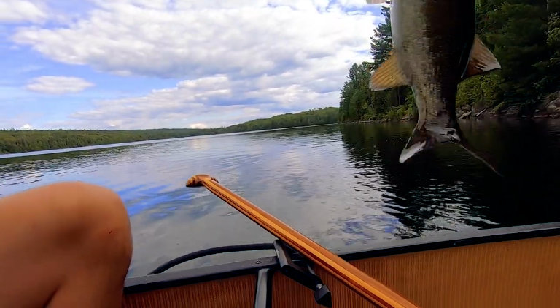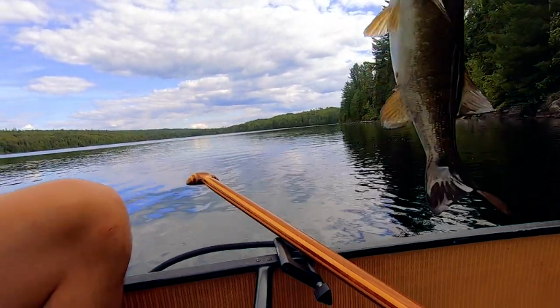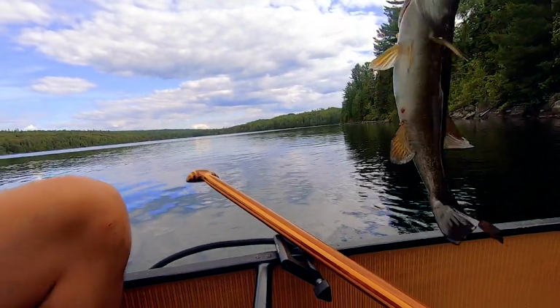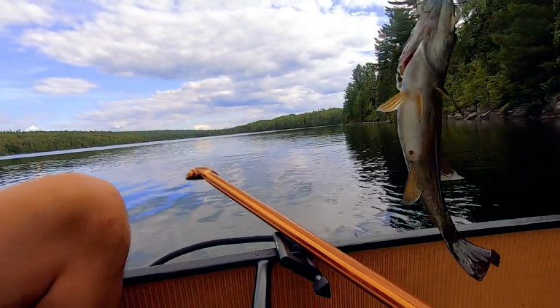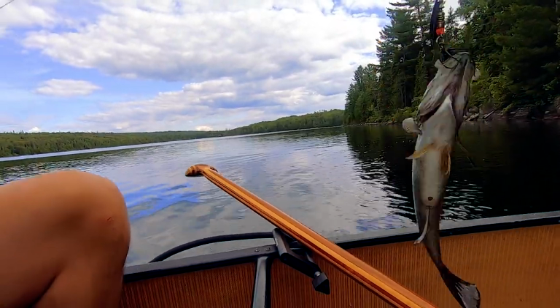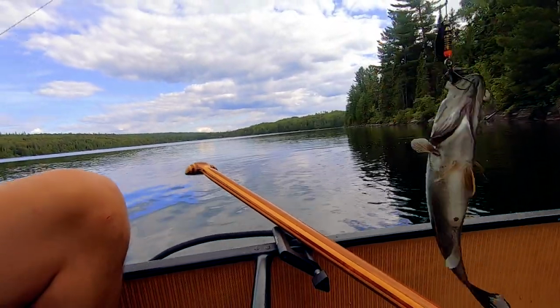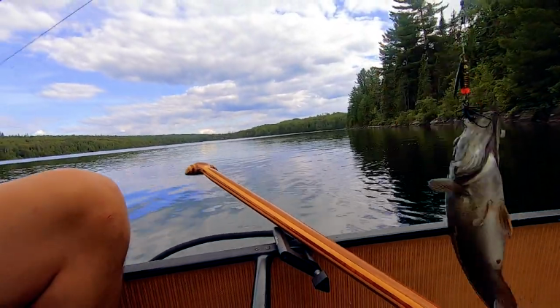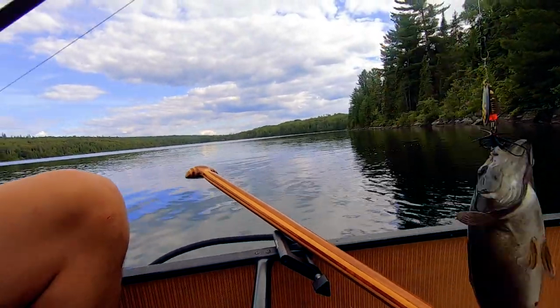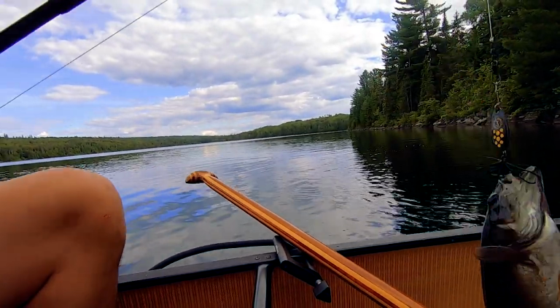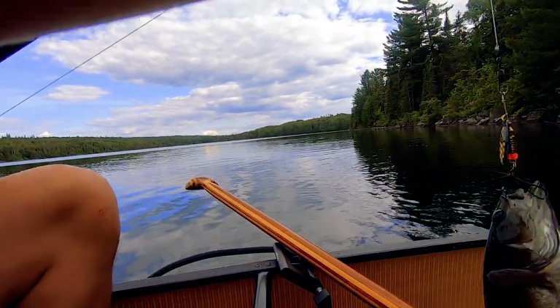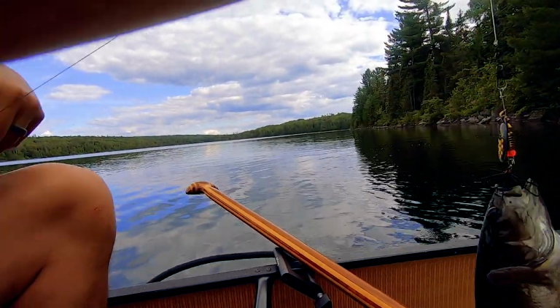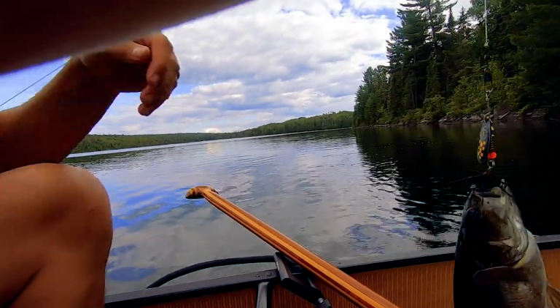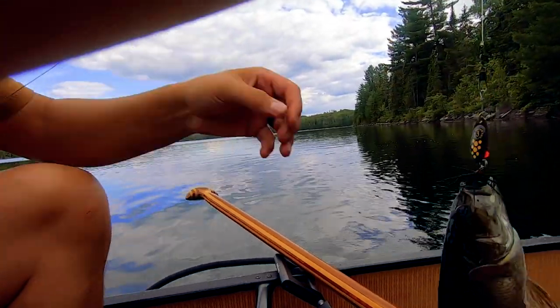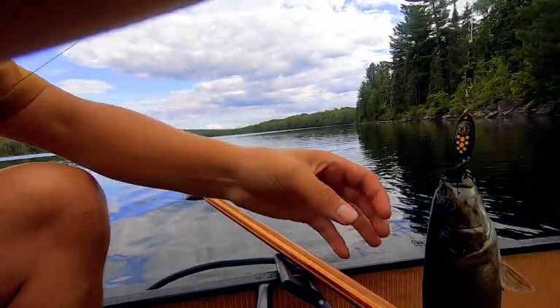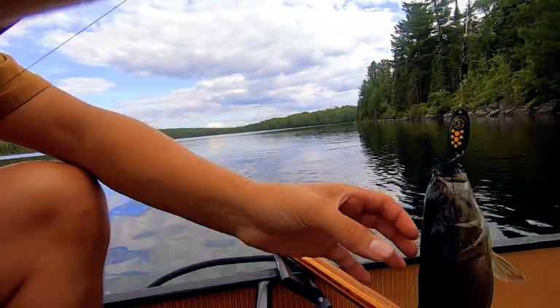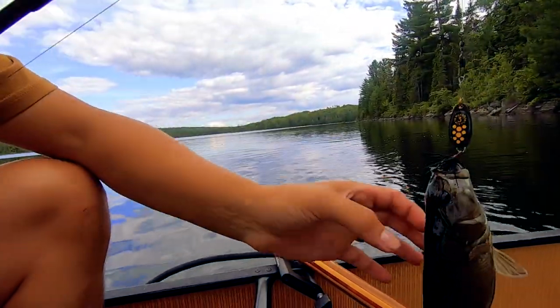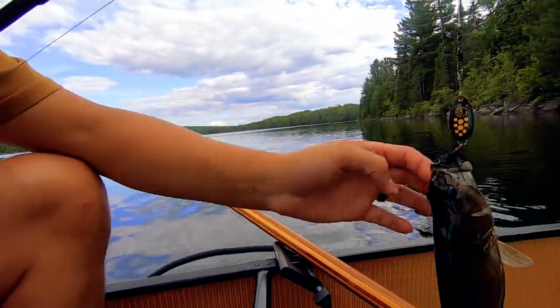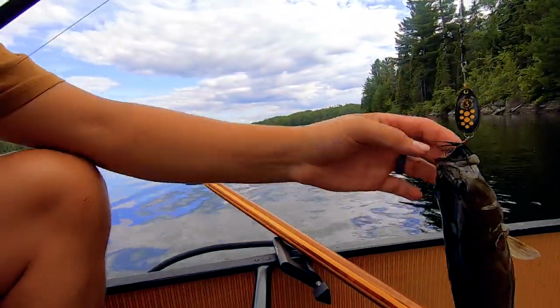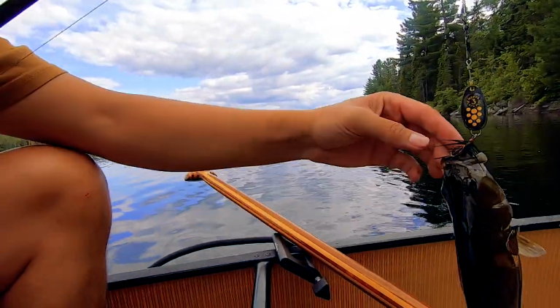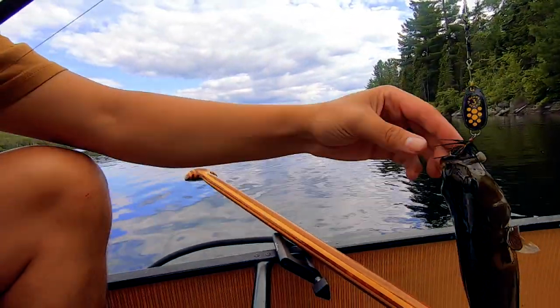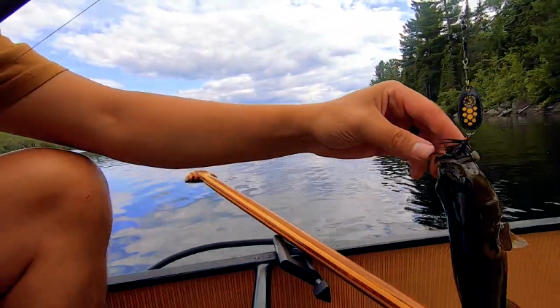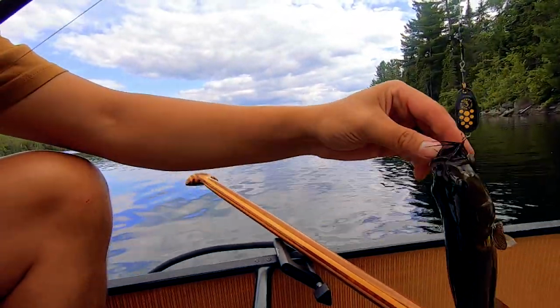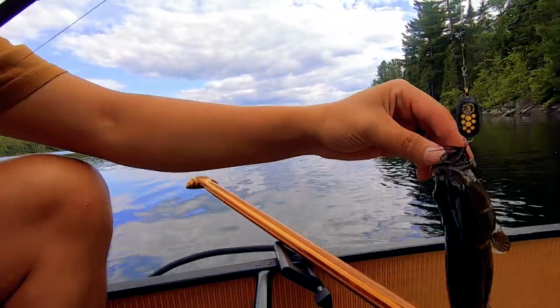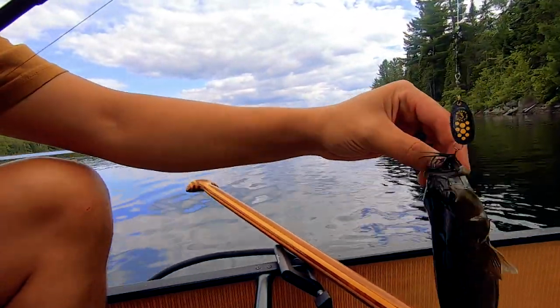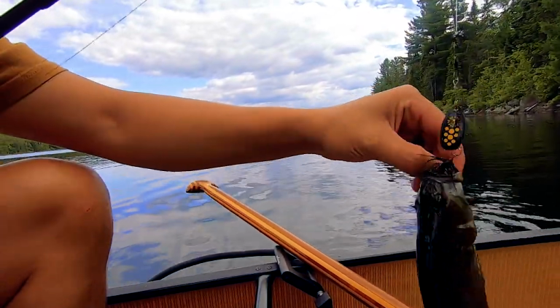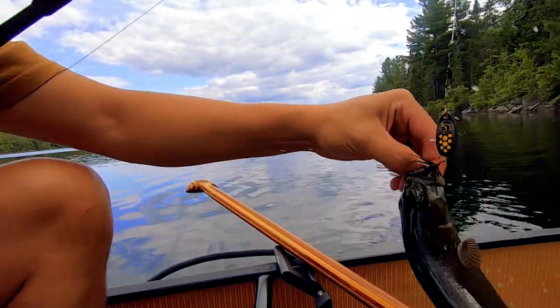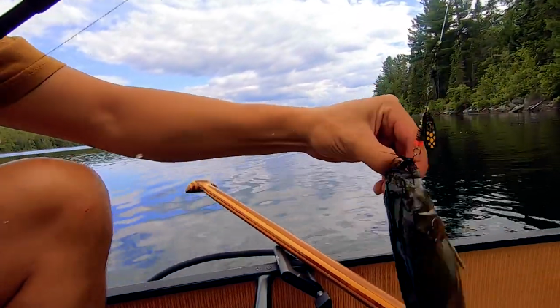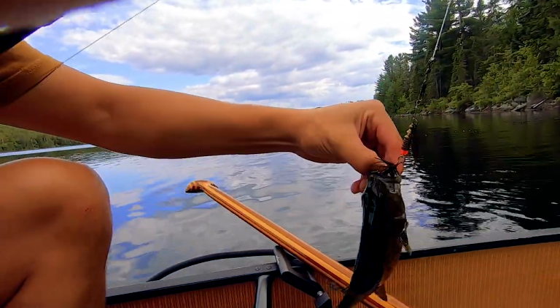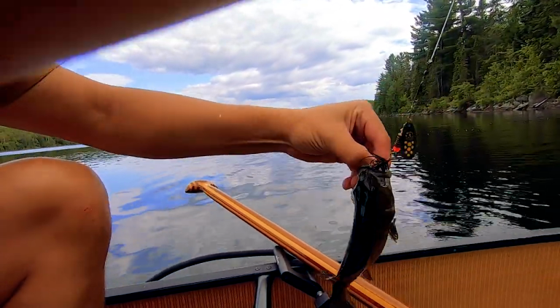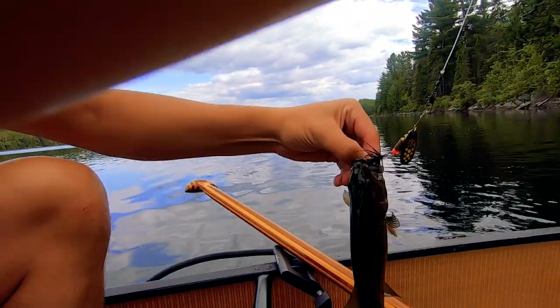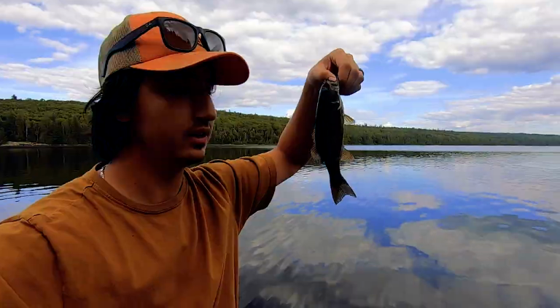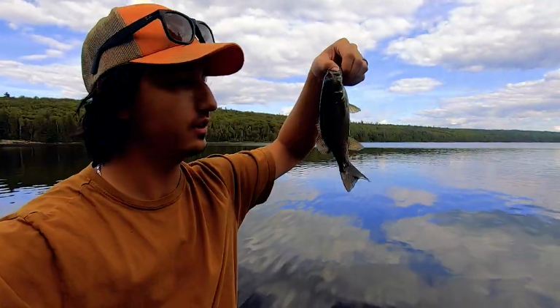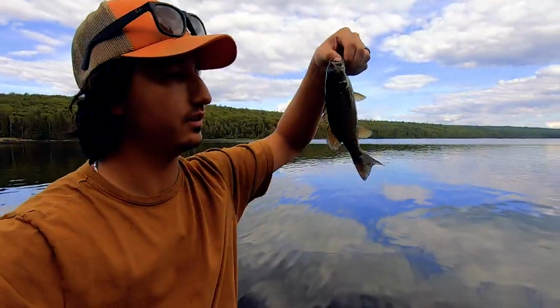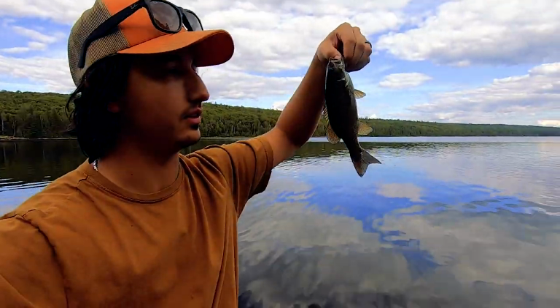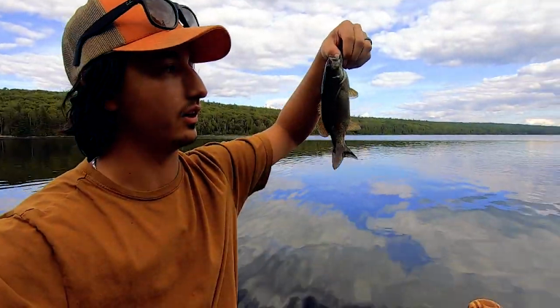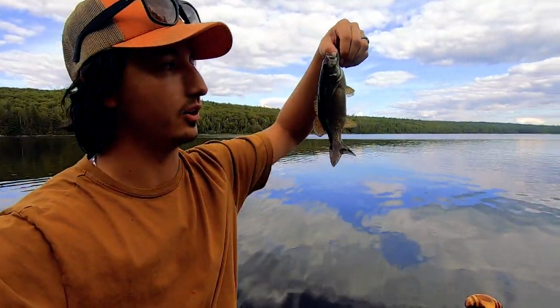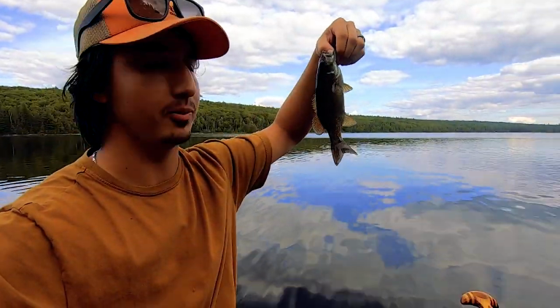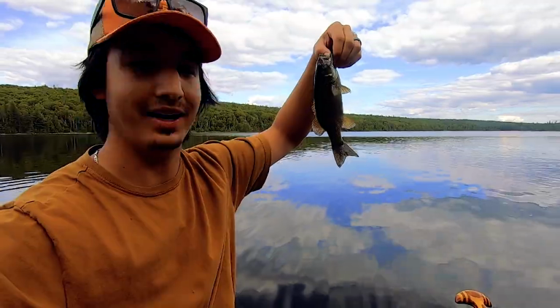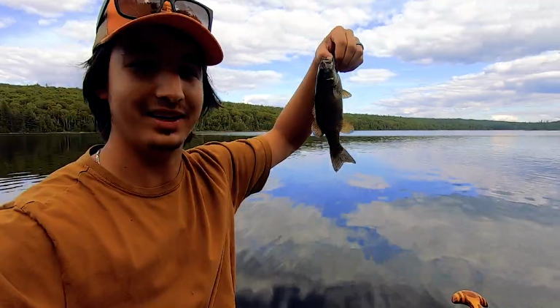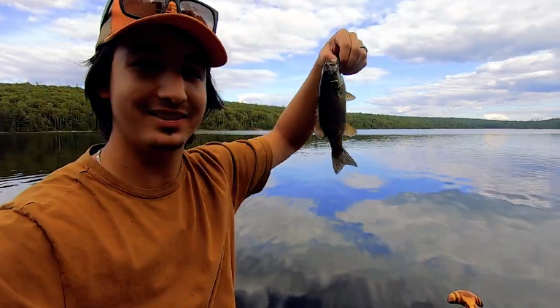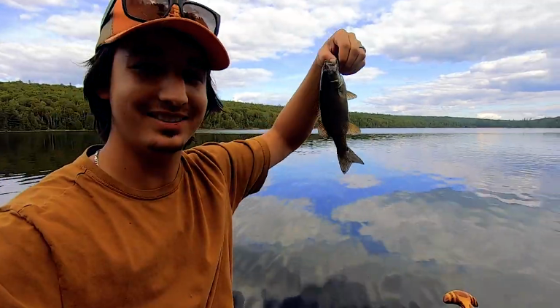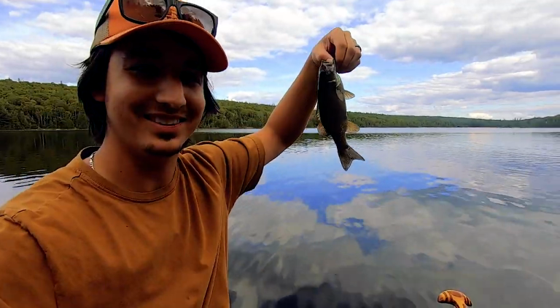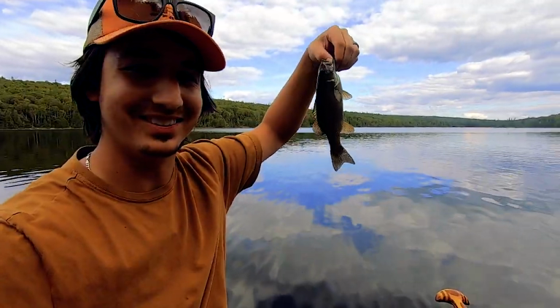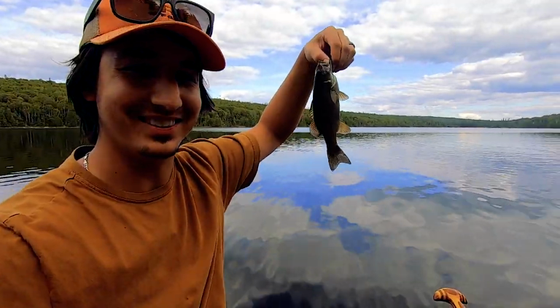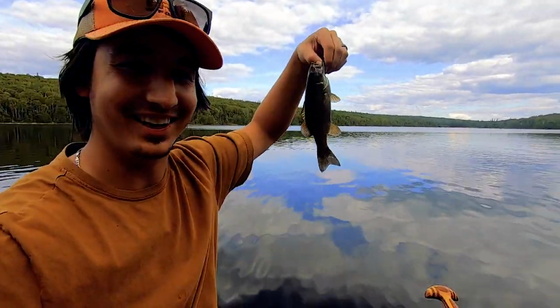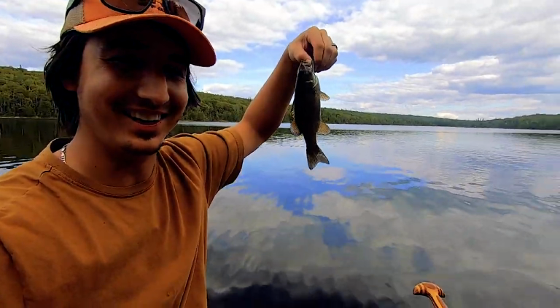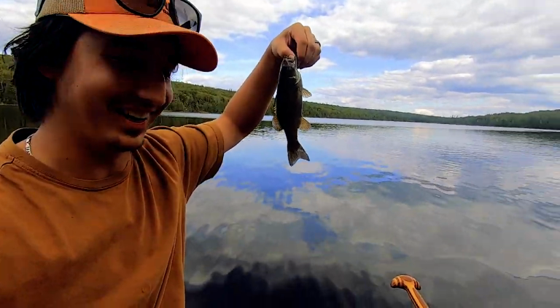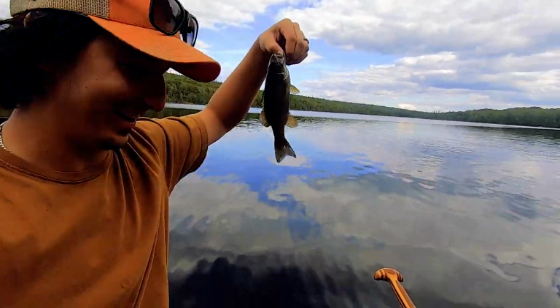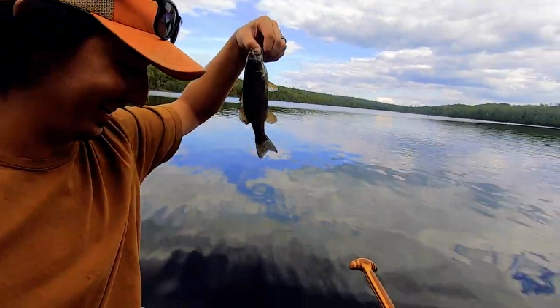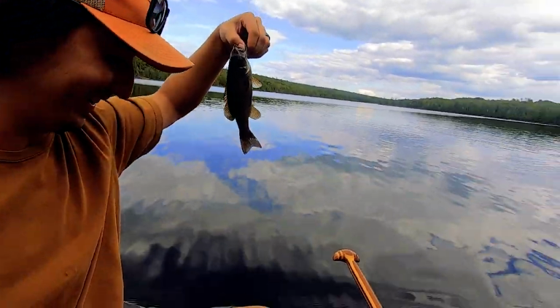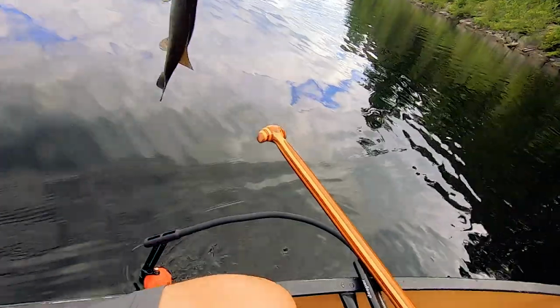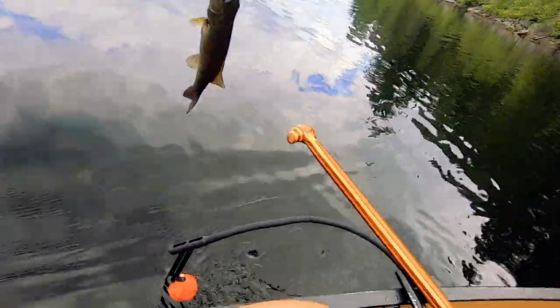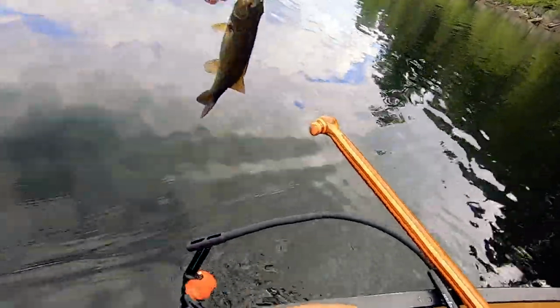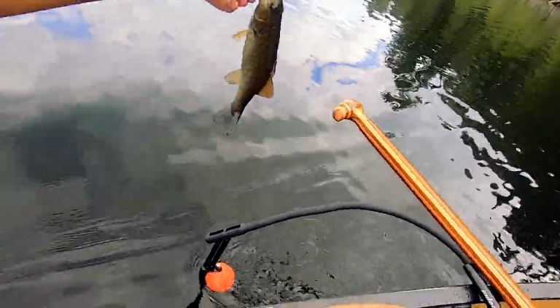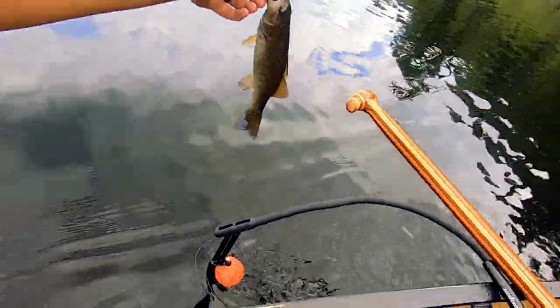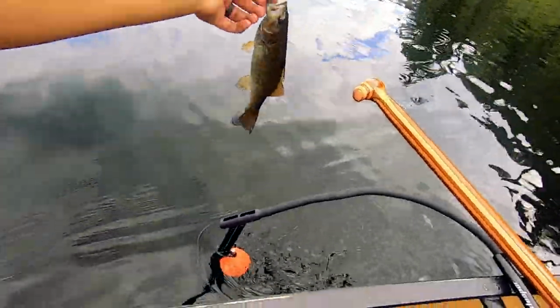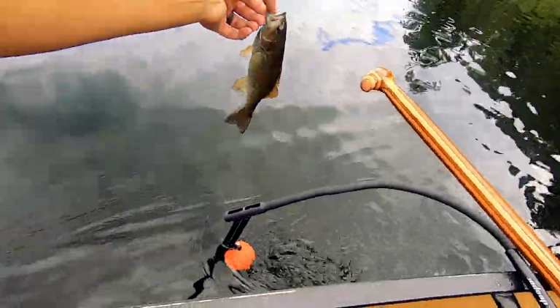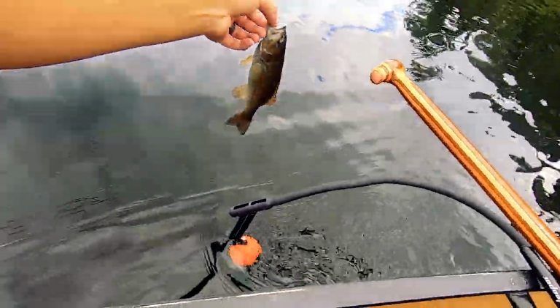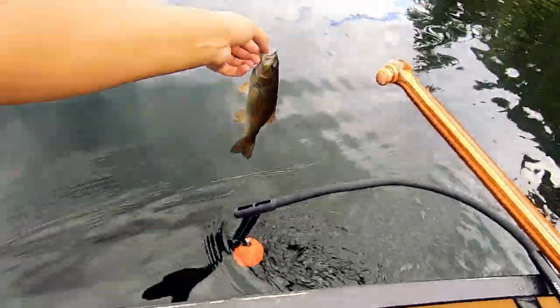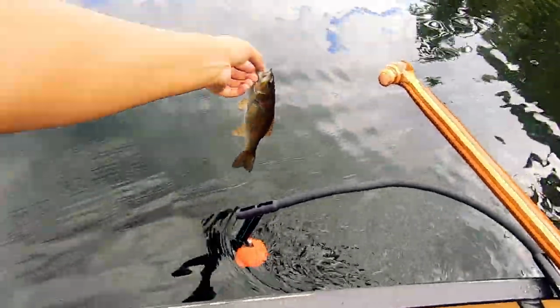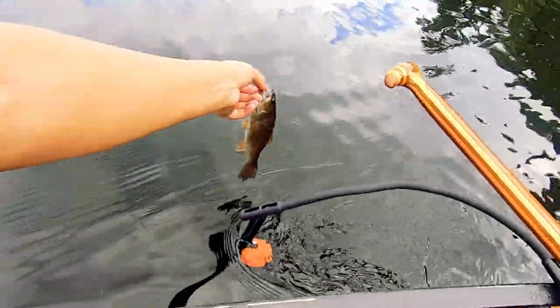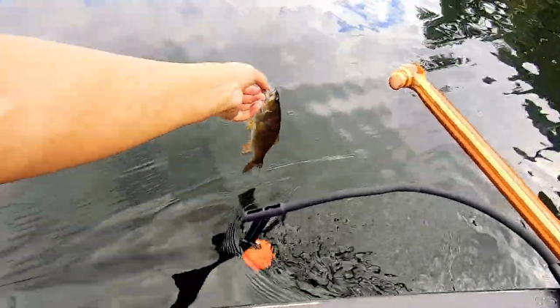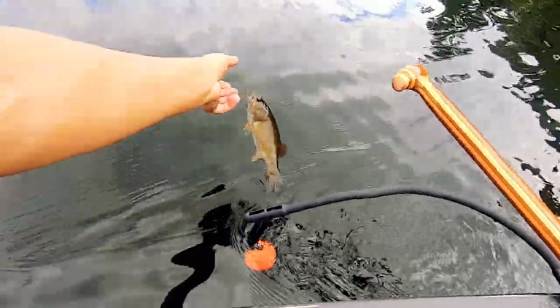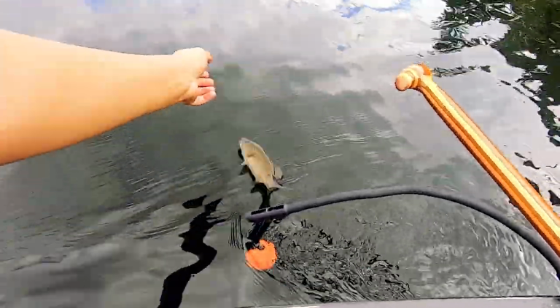That was a little bass — little tiny guy. But we're marking them, we're finding them.